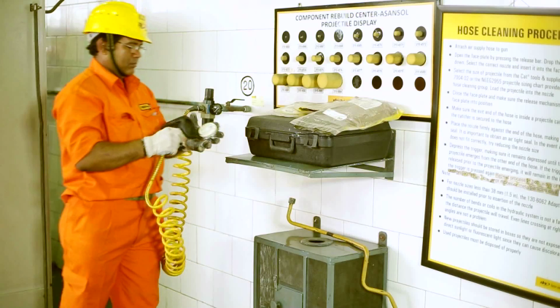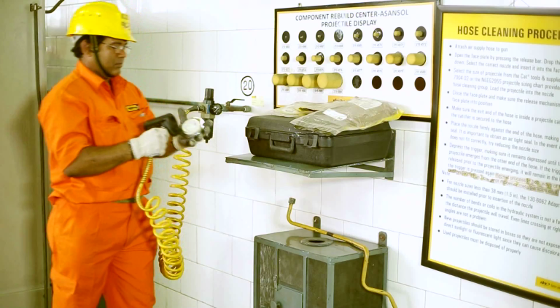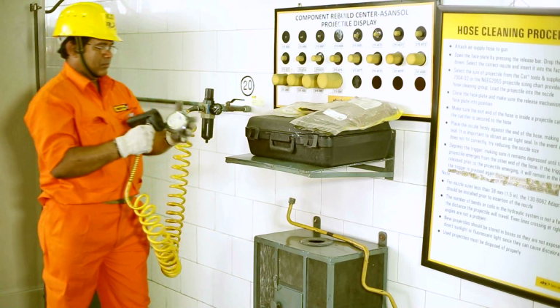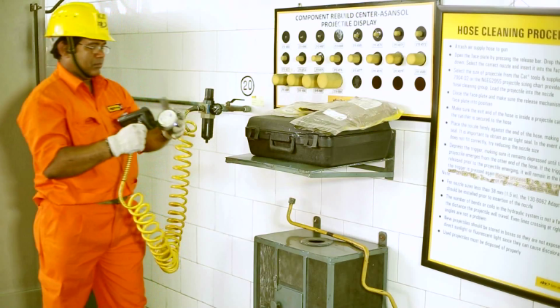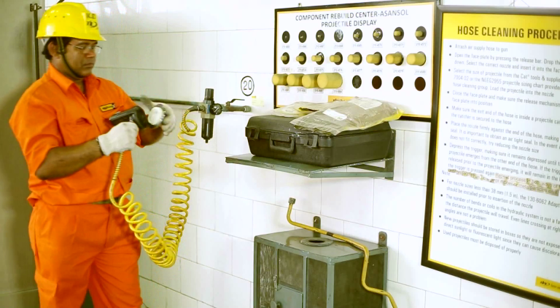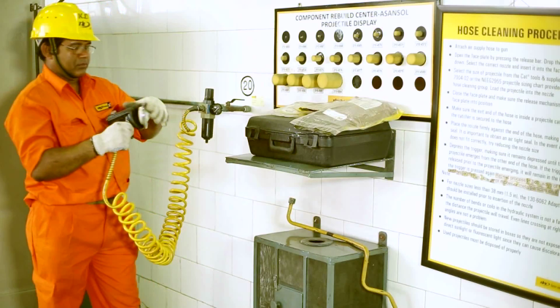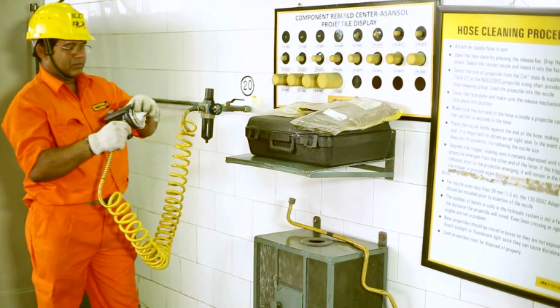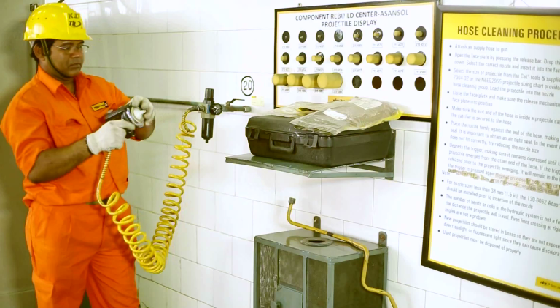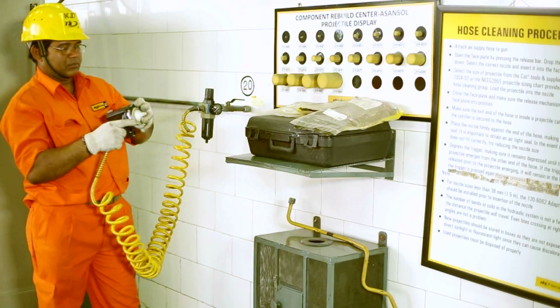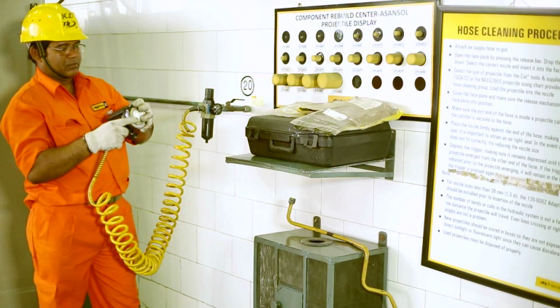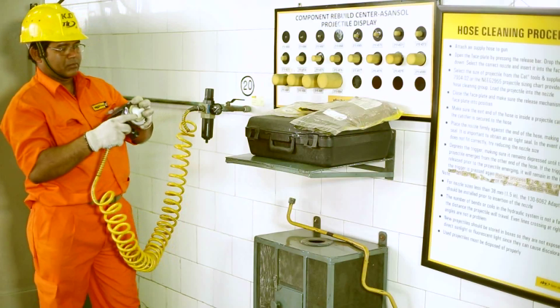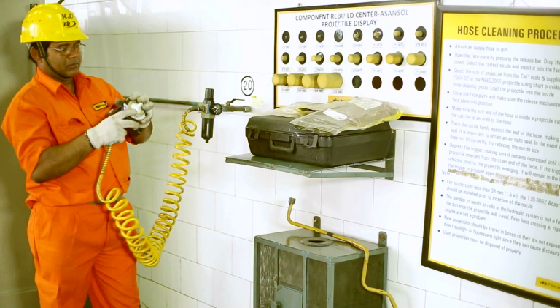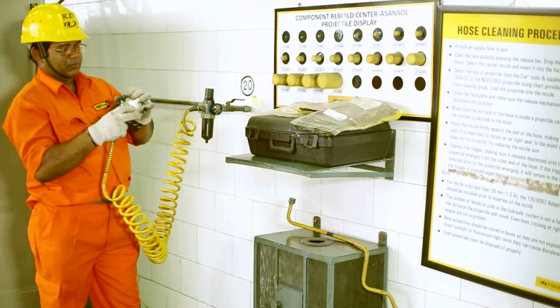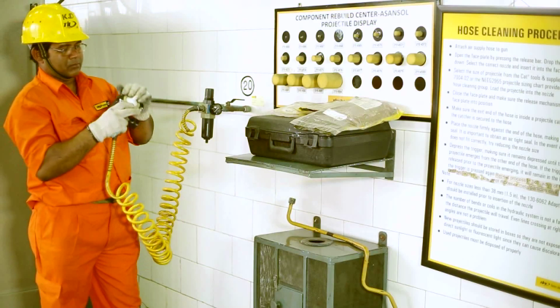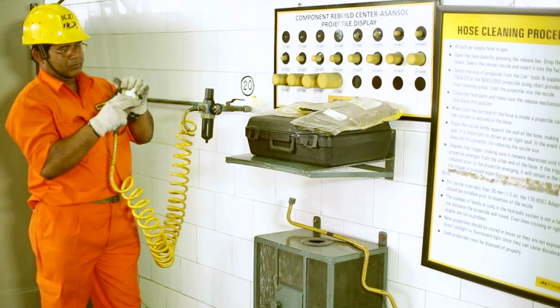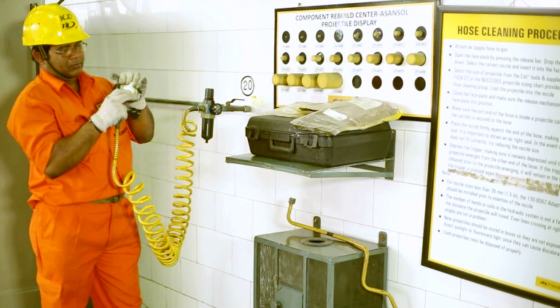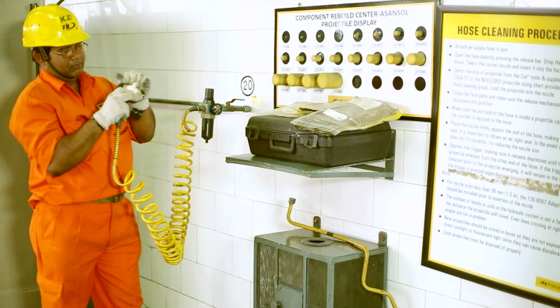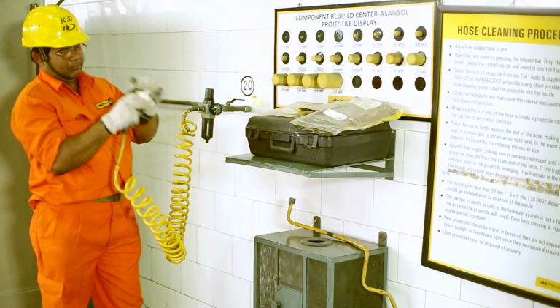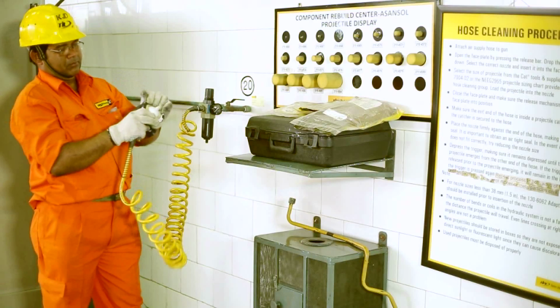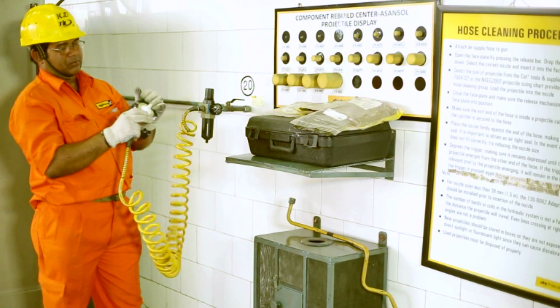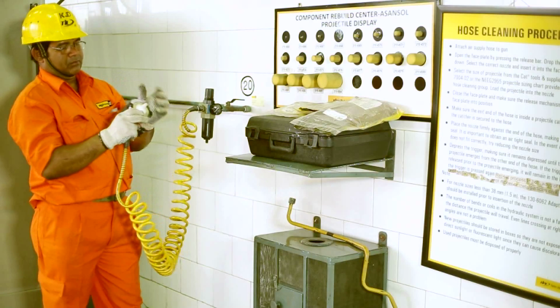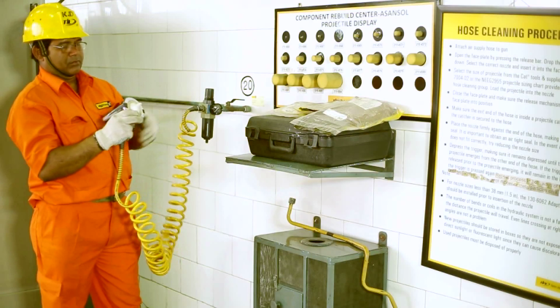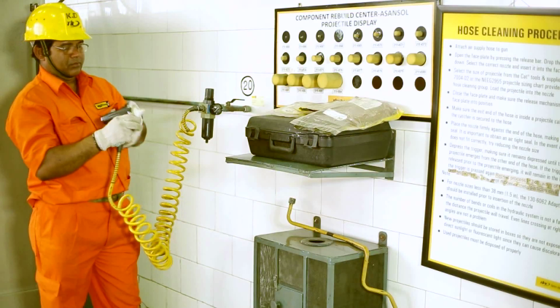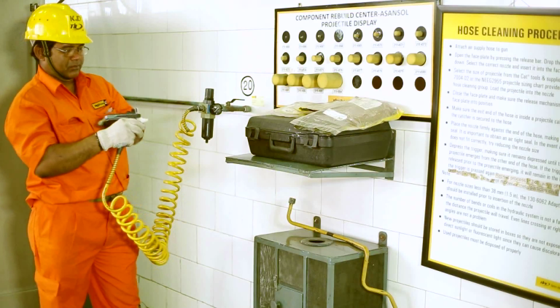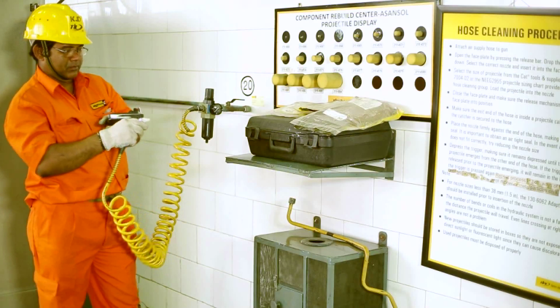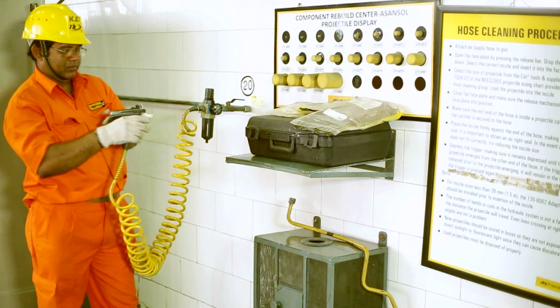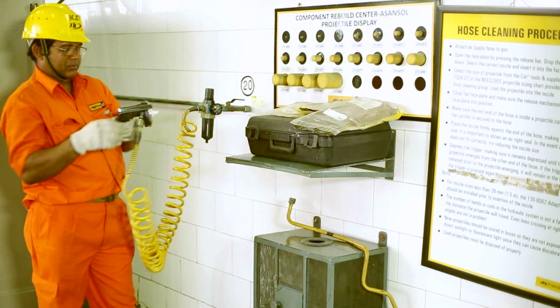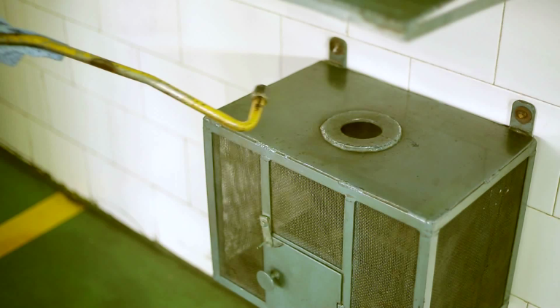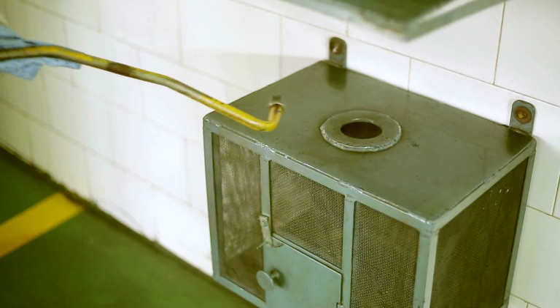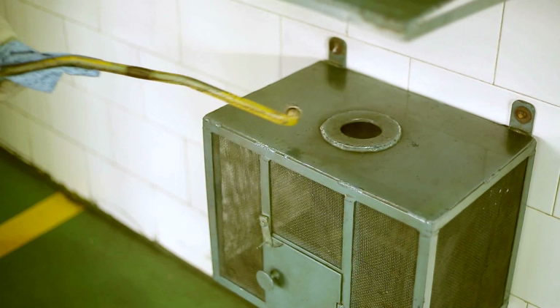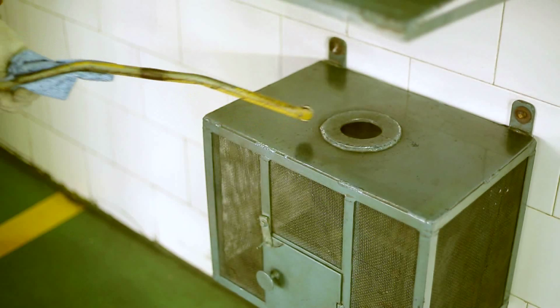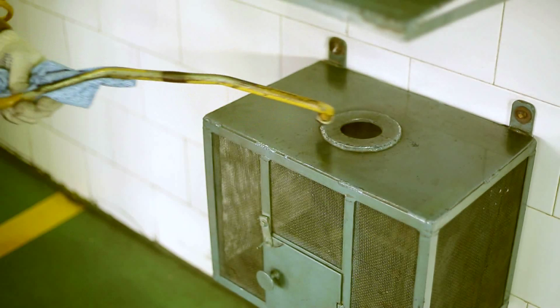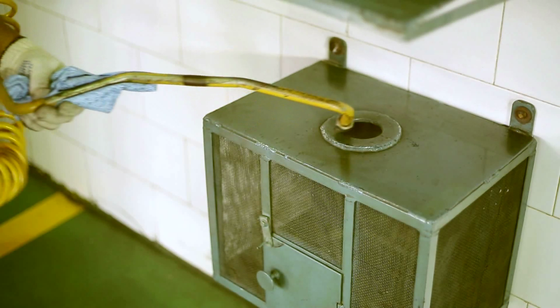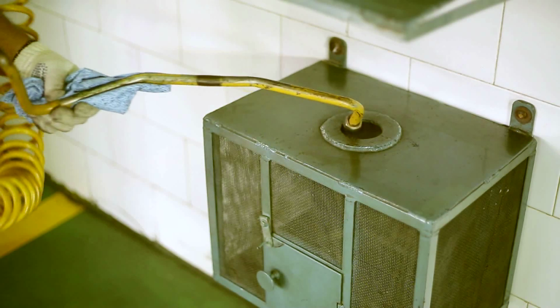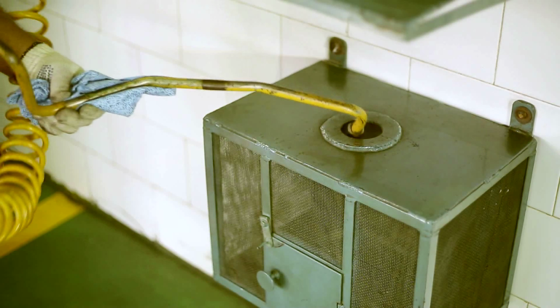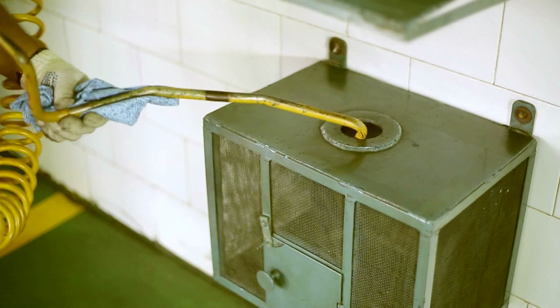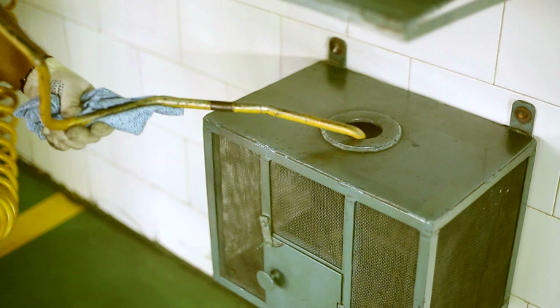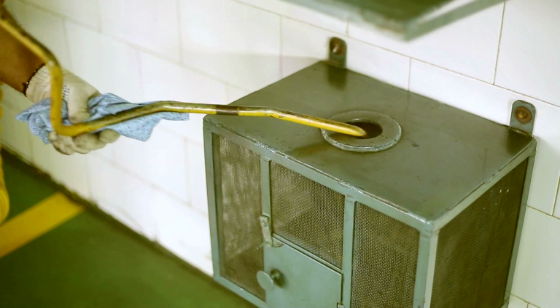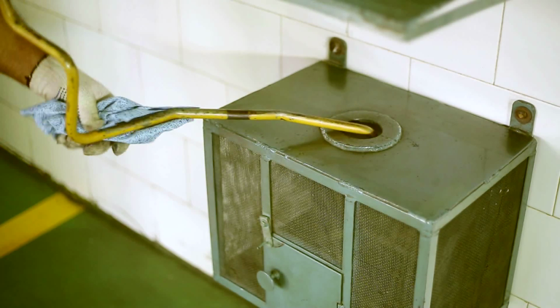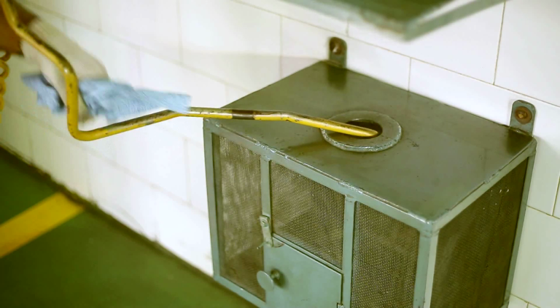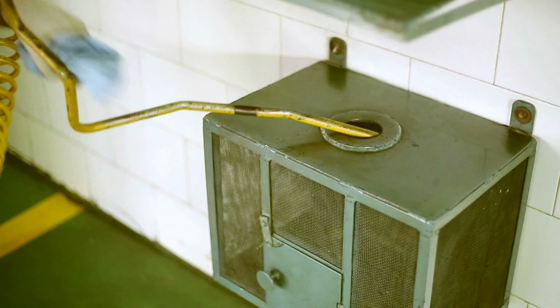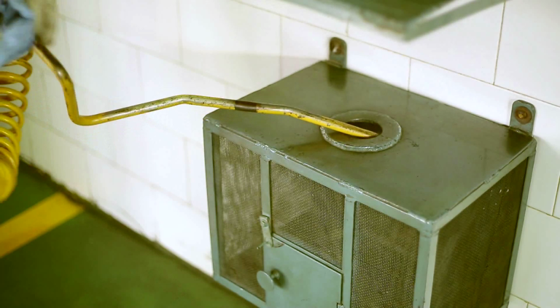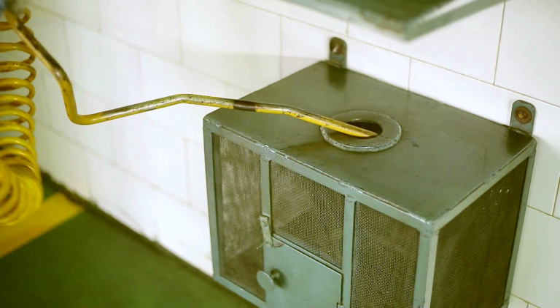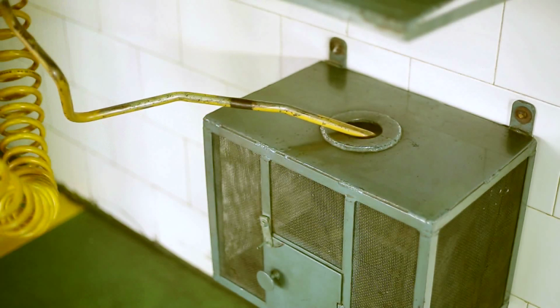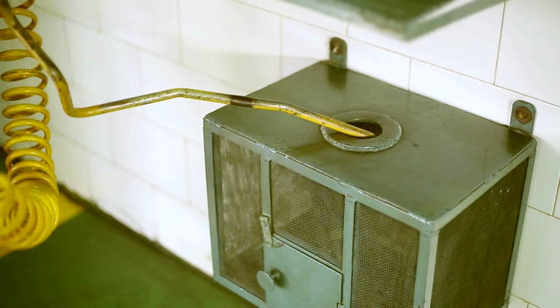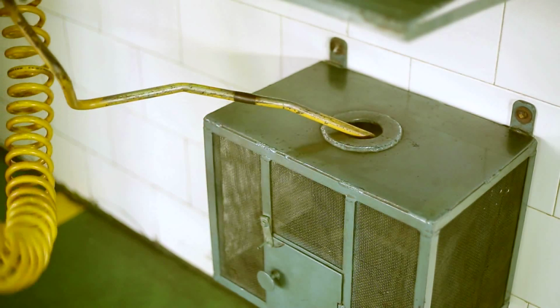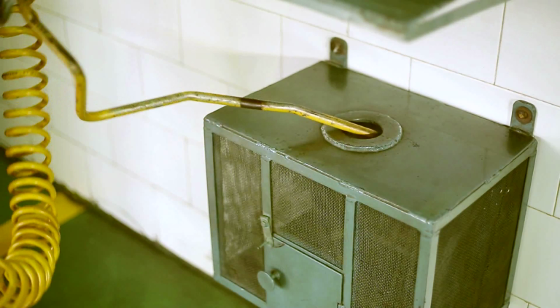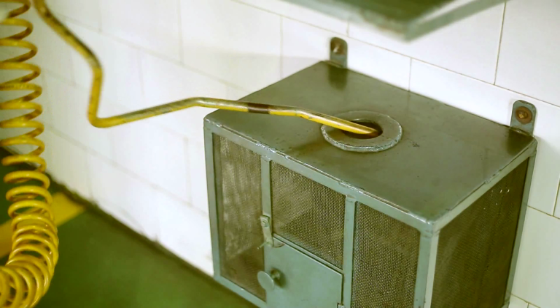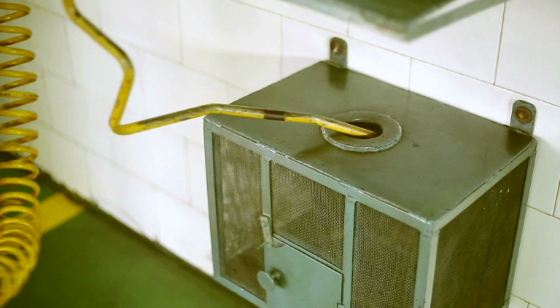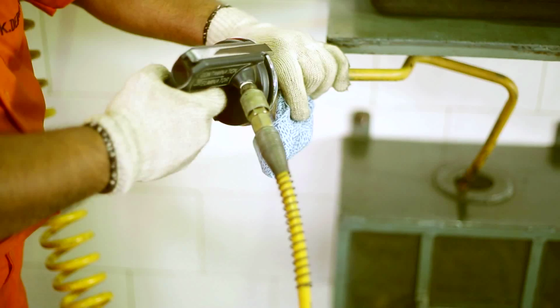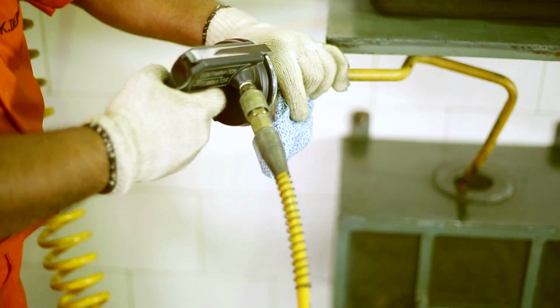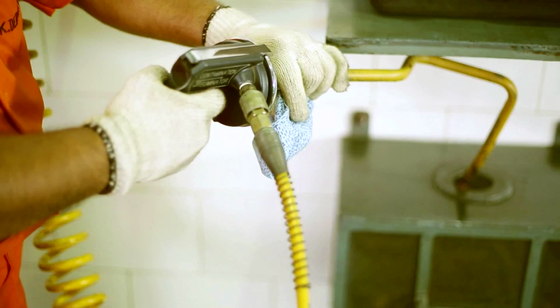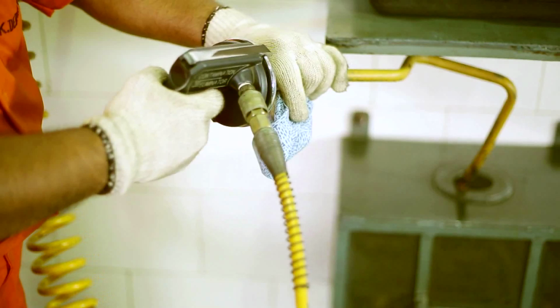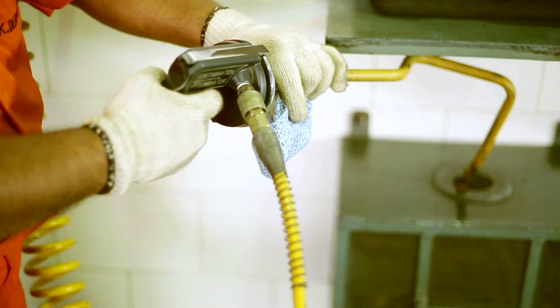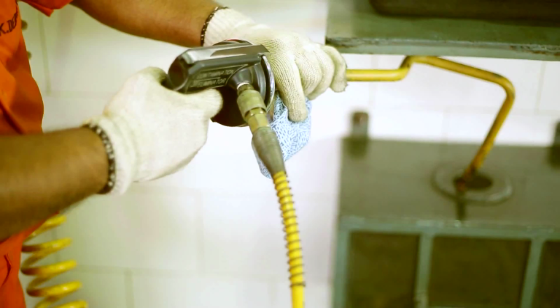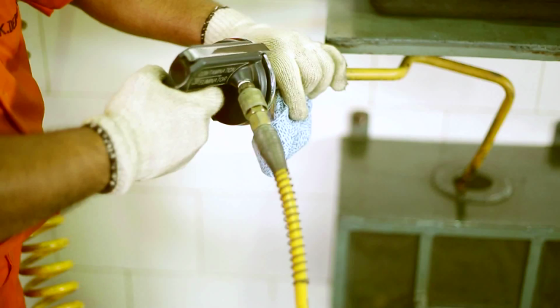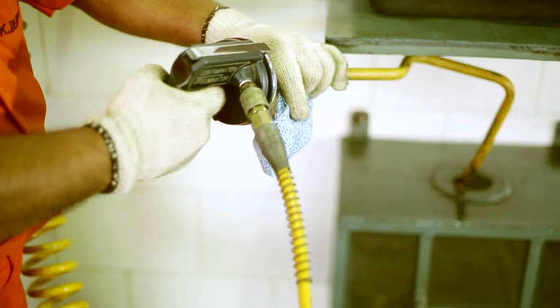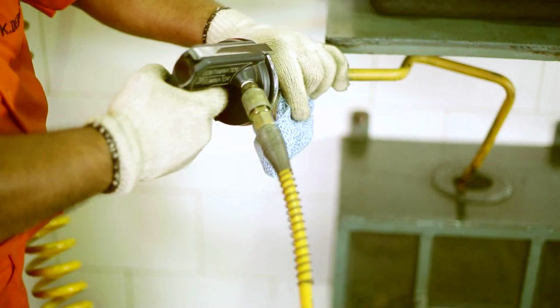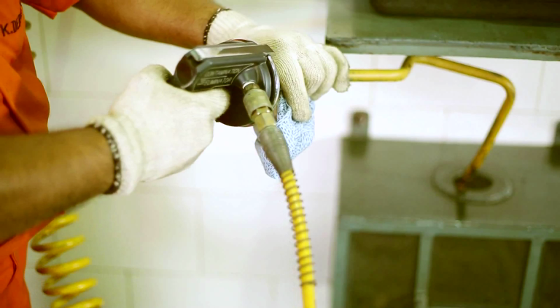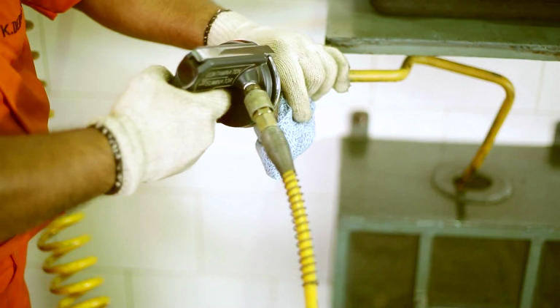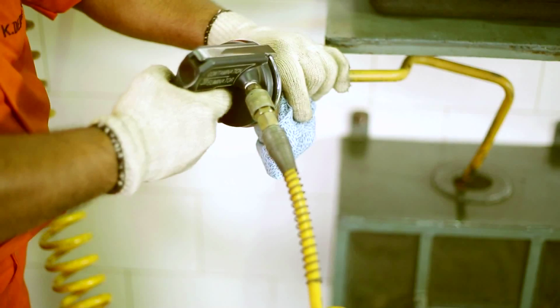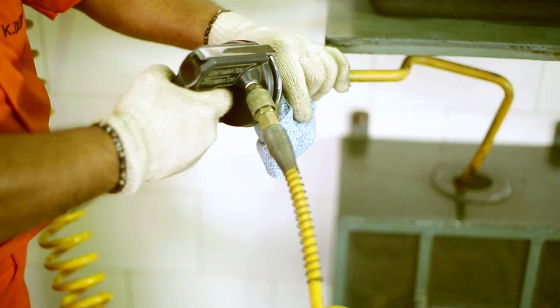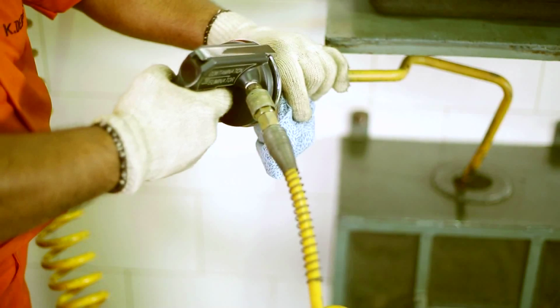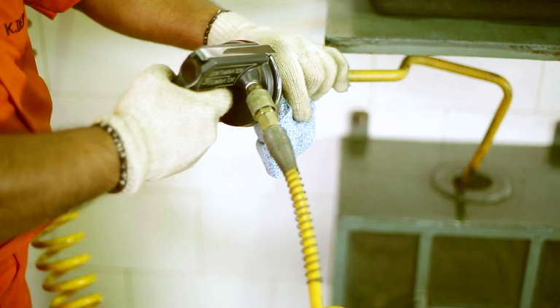Secondary cleaning is then undertaken, post which critical part inspection for components is done.